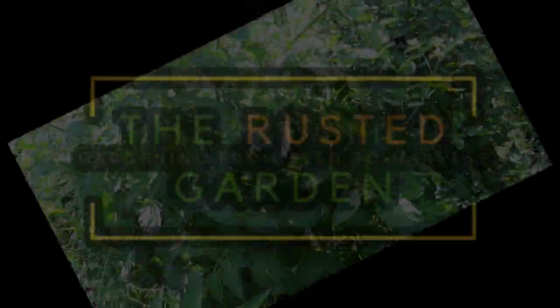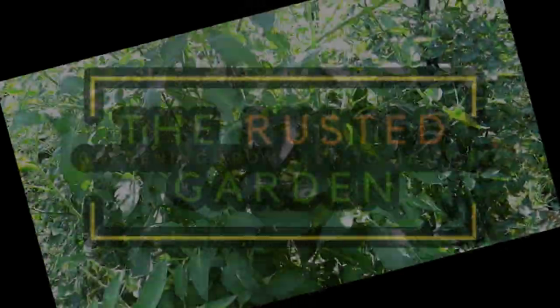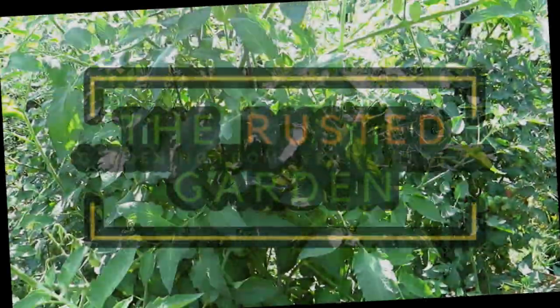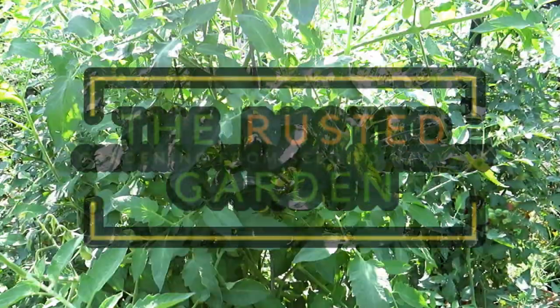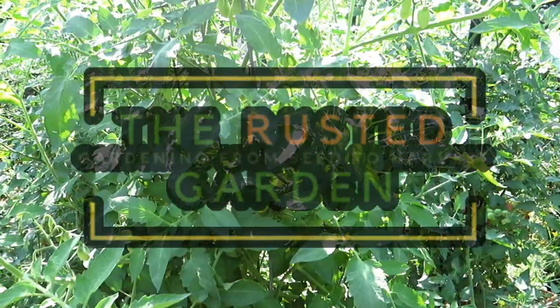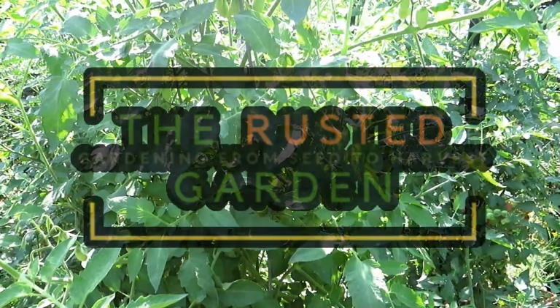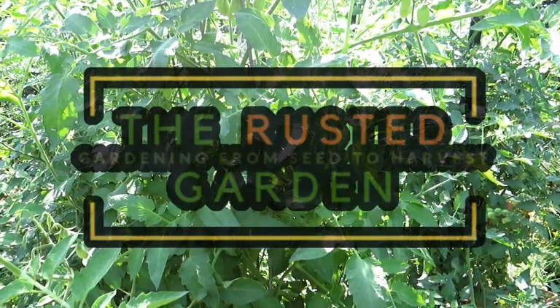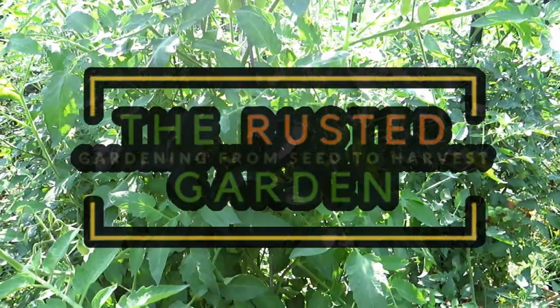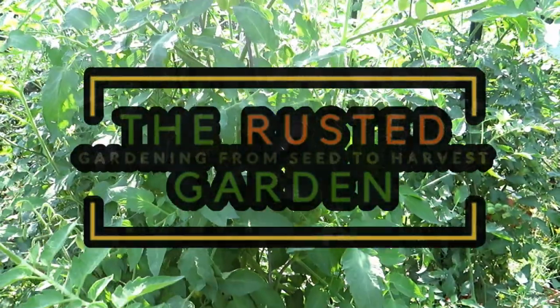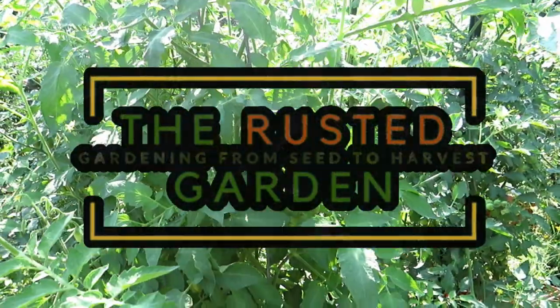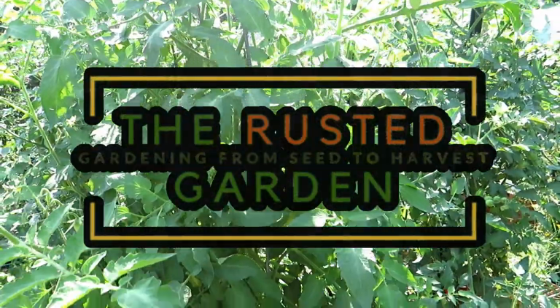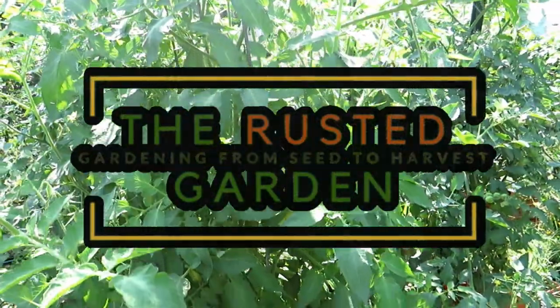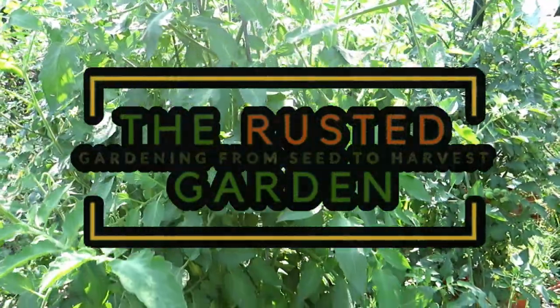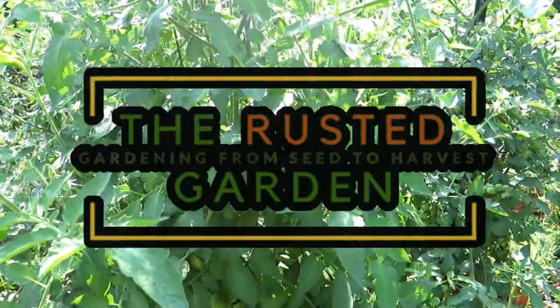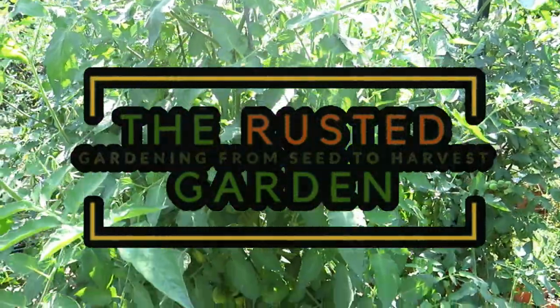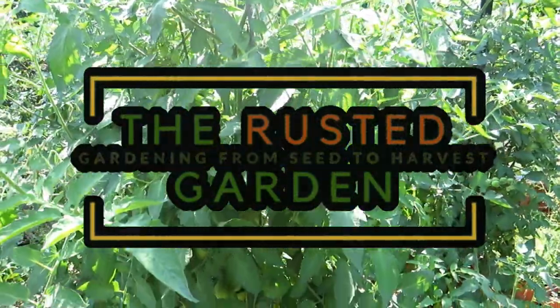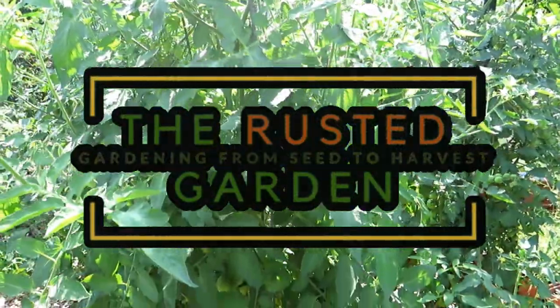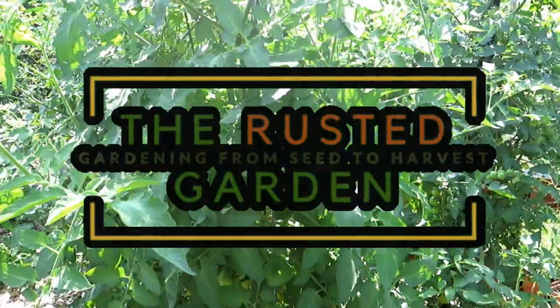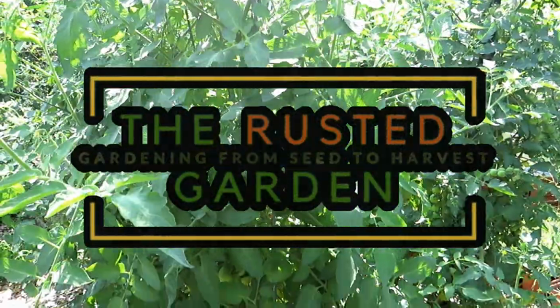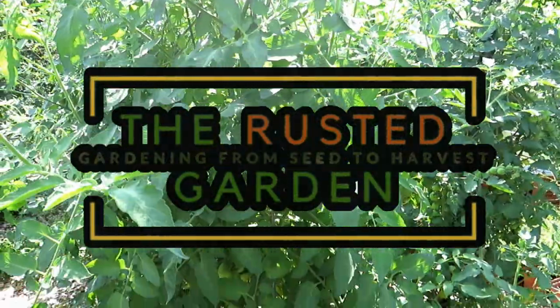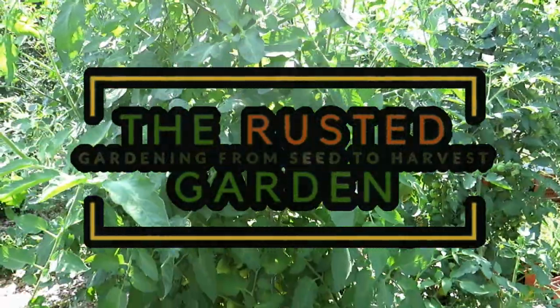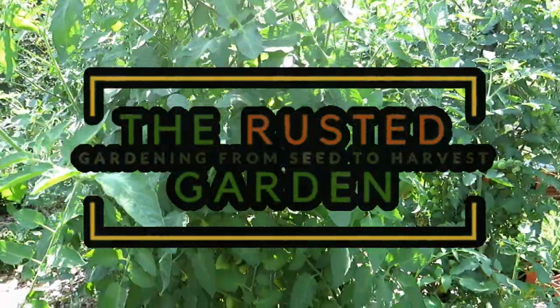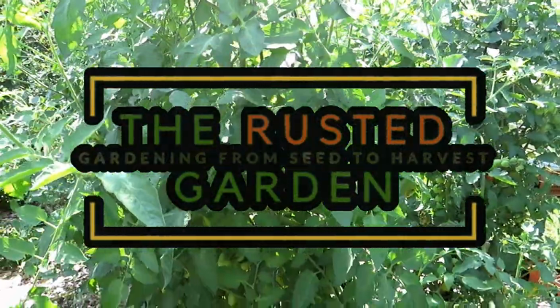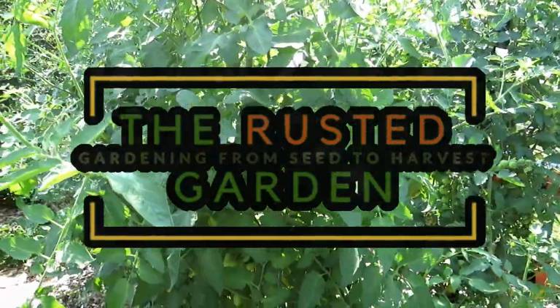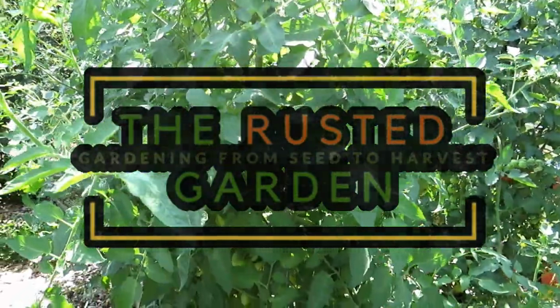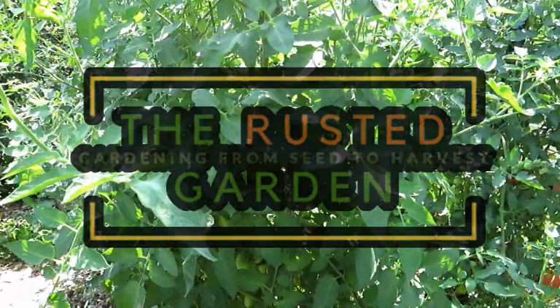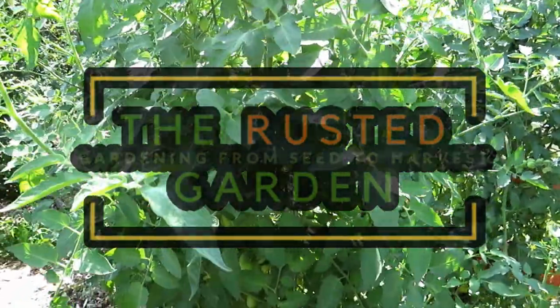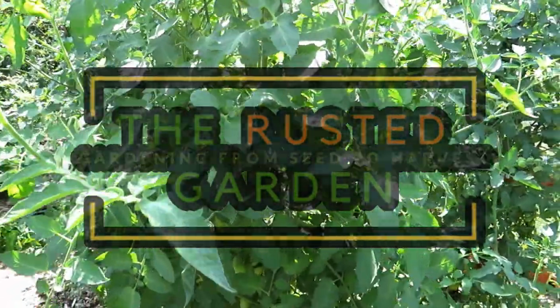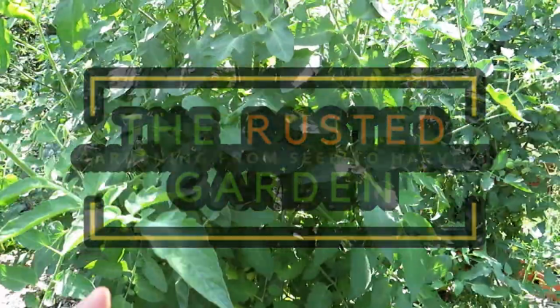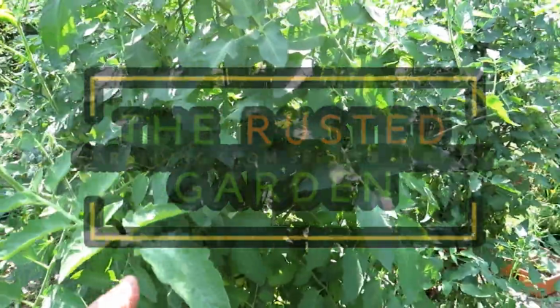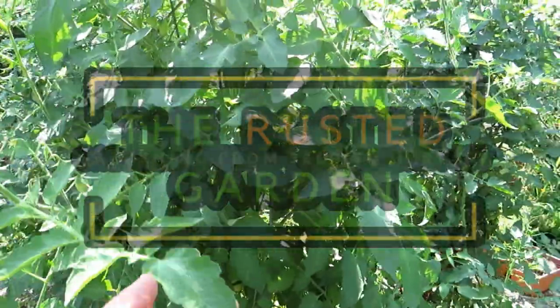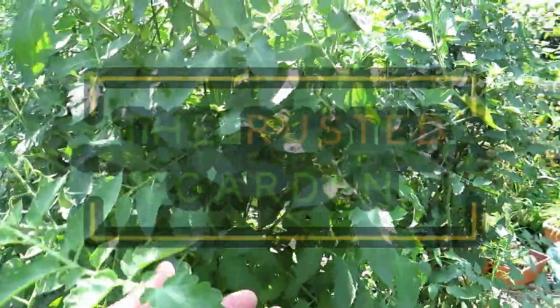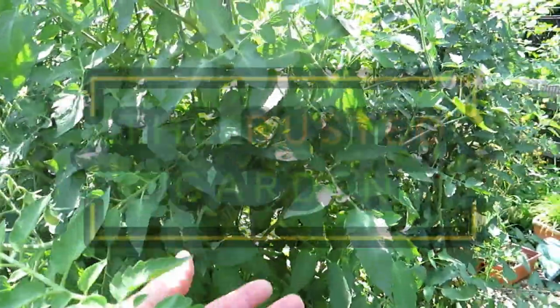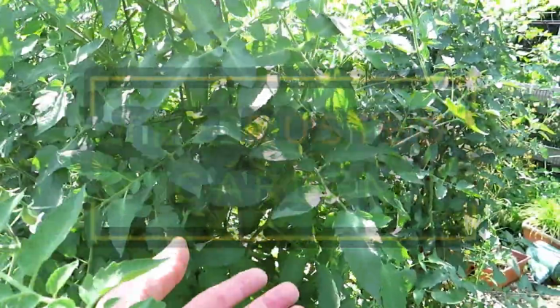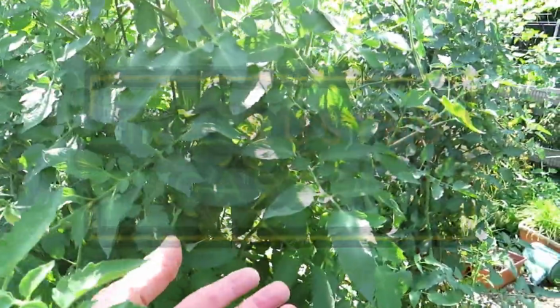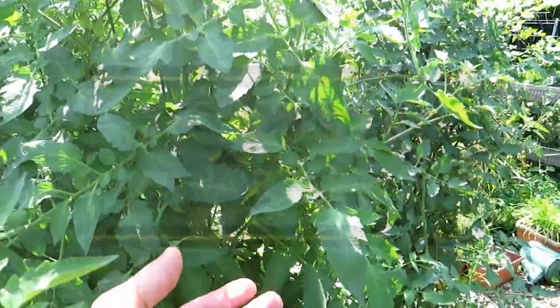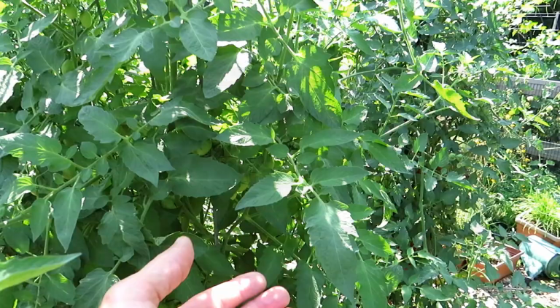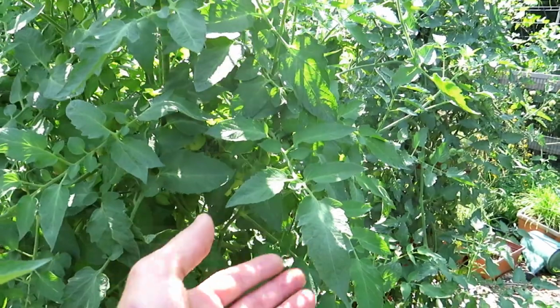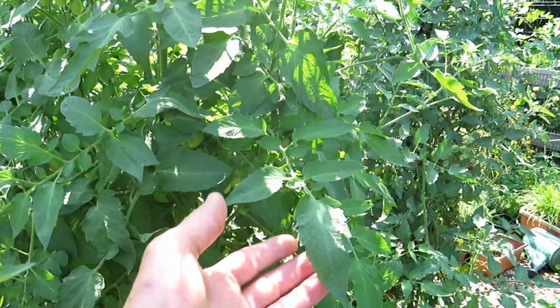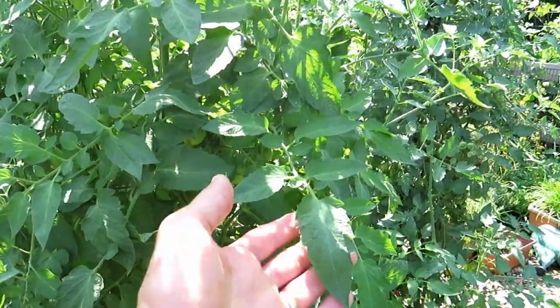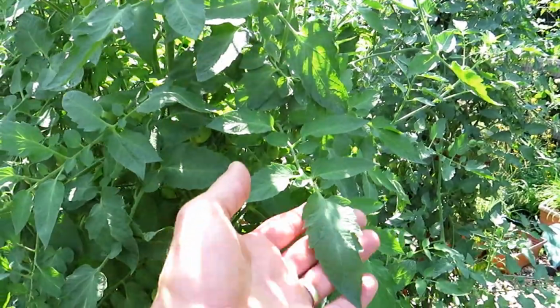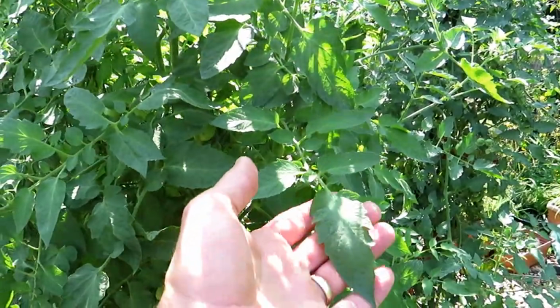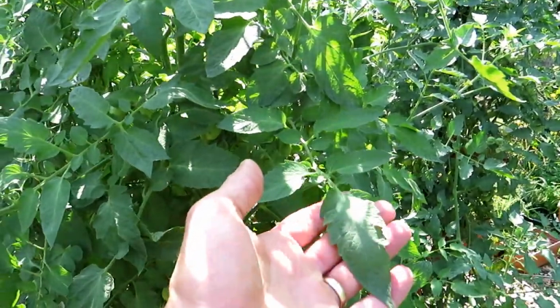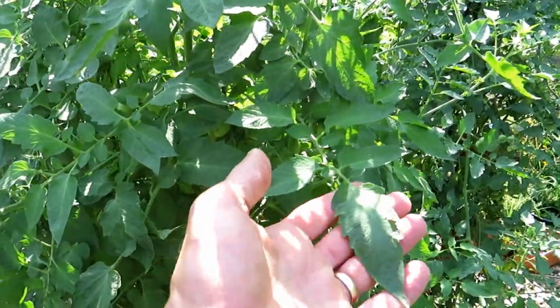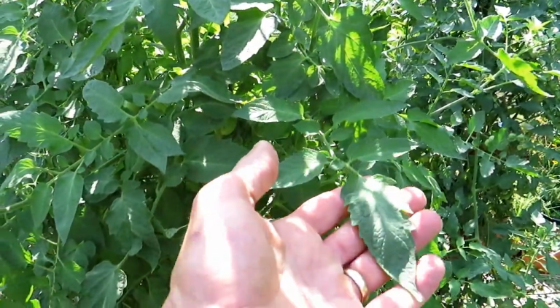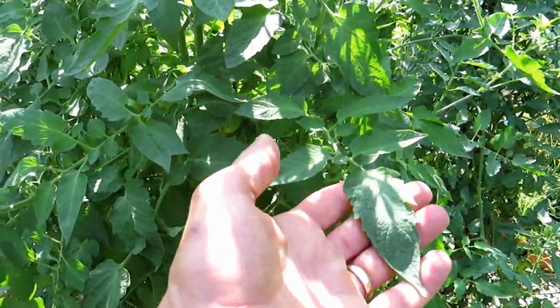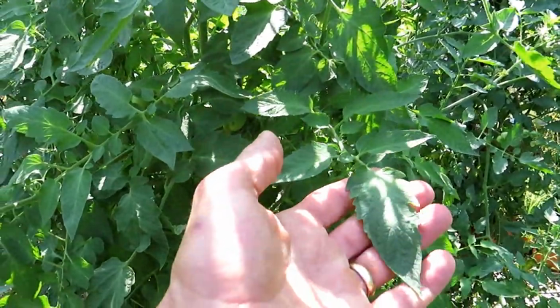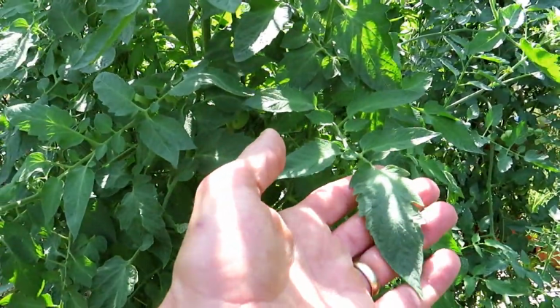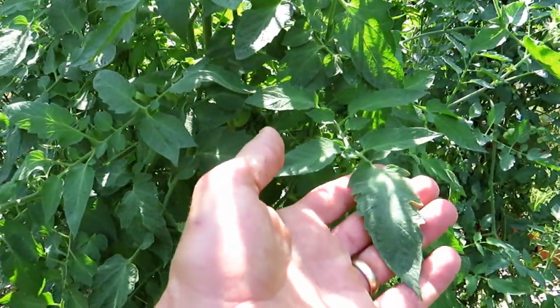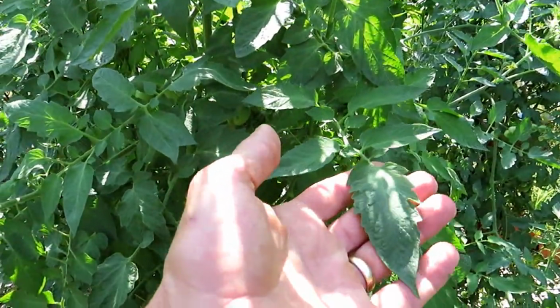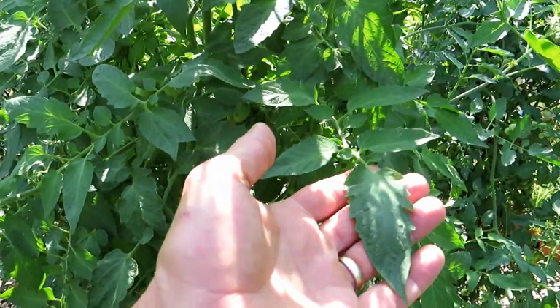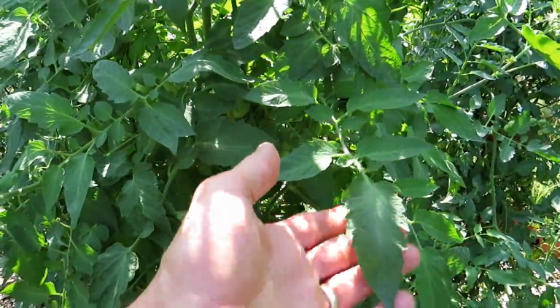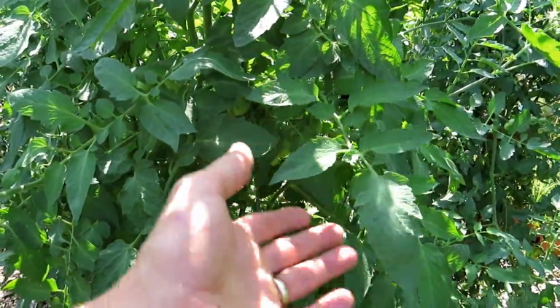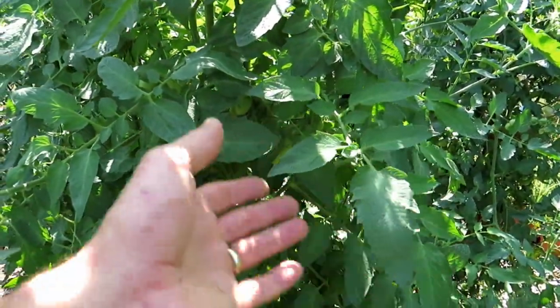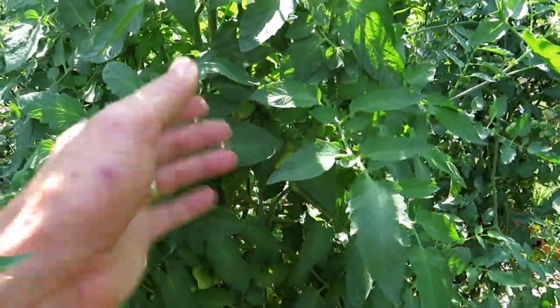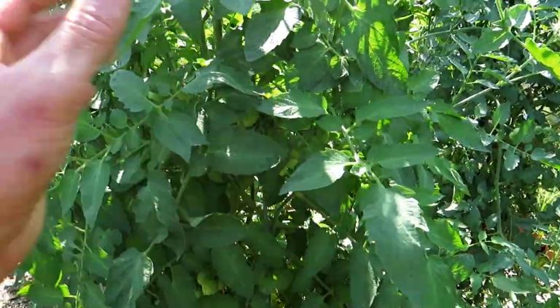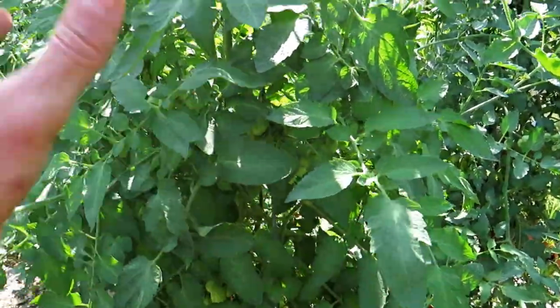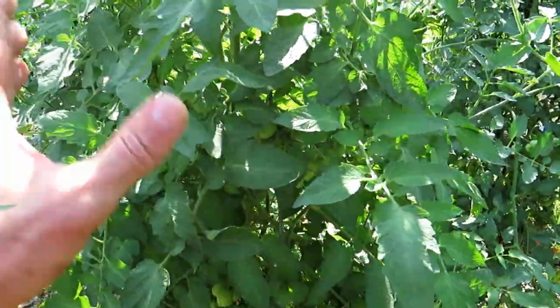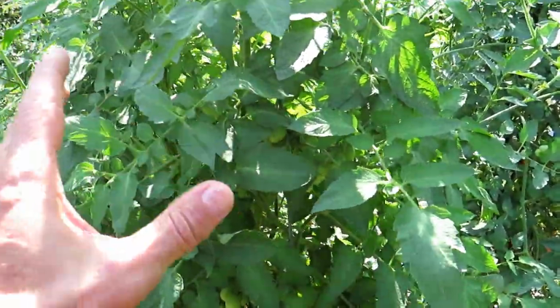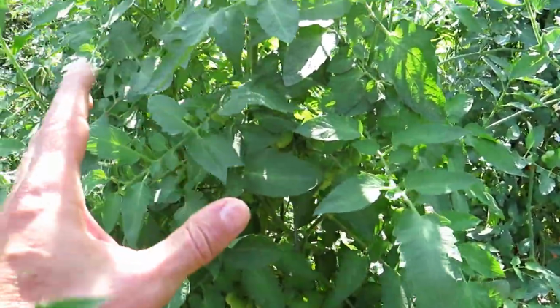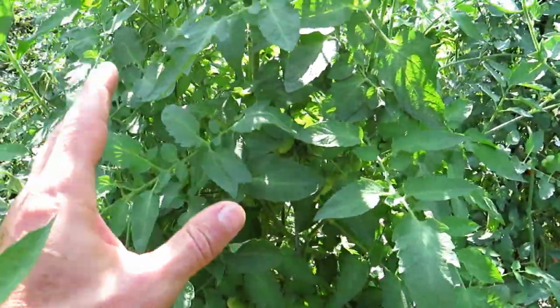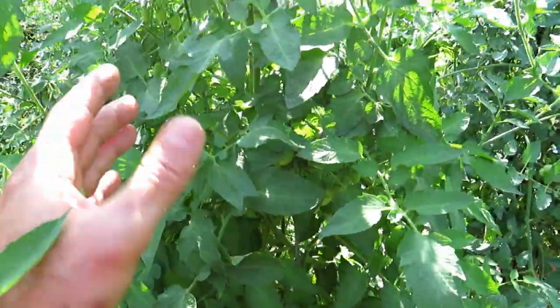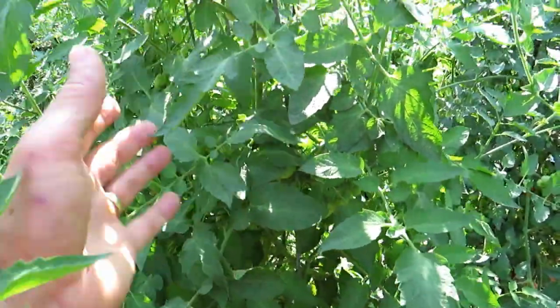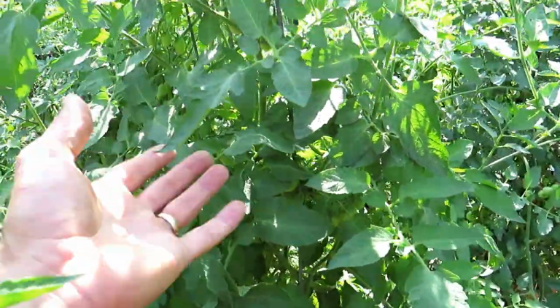Welcome to the Rusted Garden Homestead. In today's two-minute tip video, I want to explain to you what leaf curling is on your tomato plants.